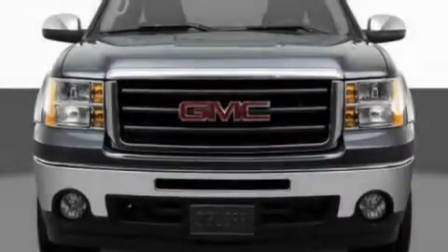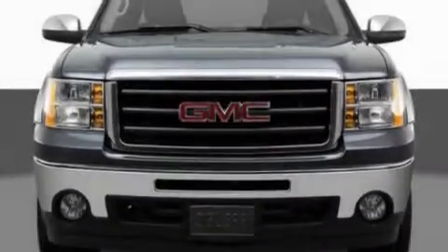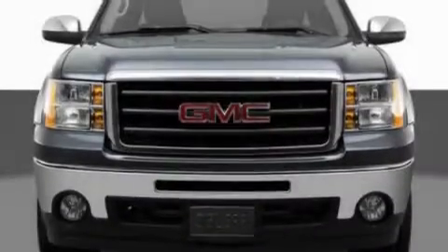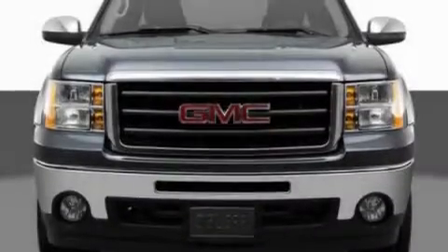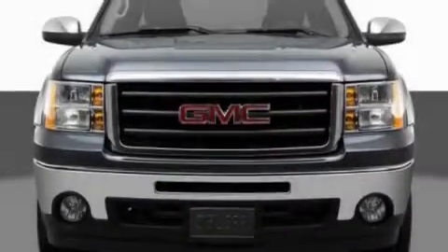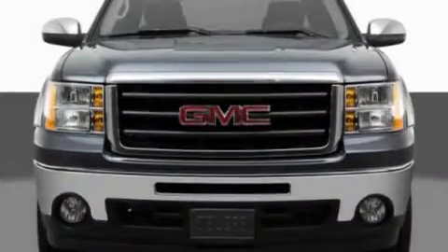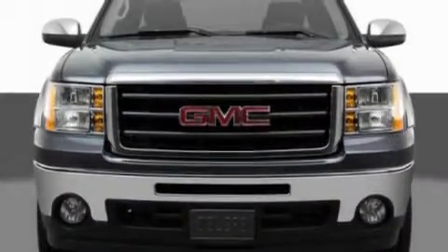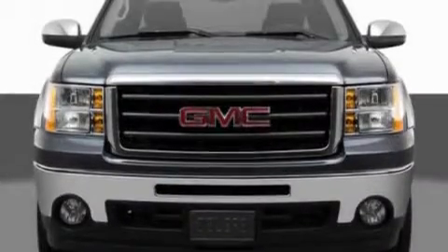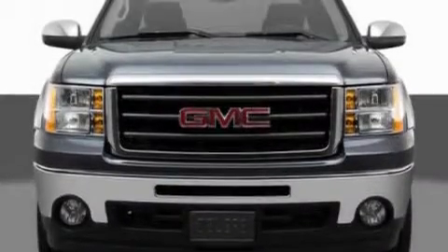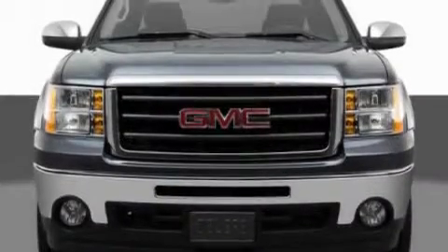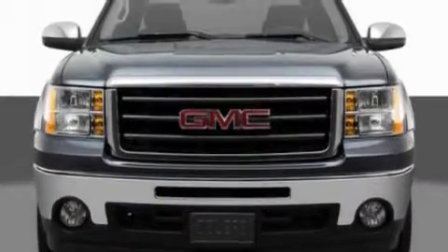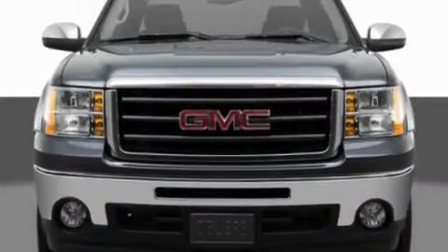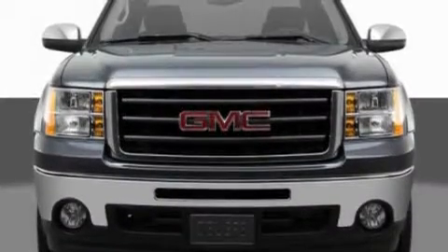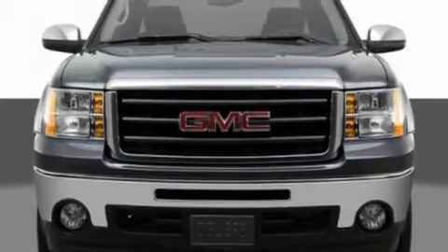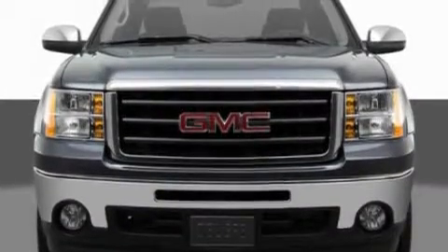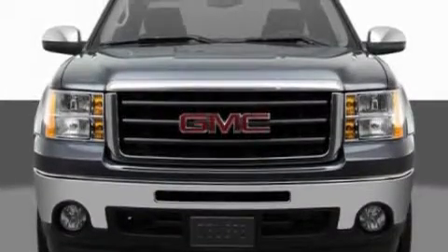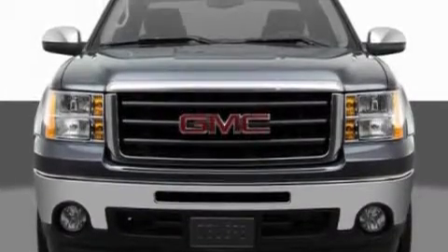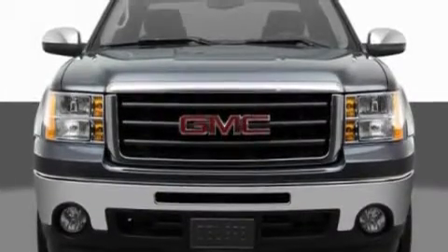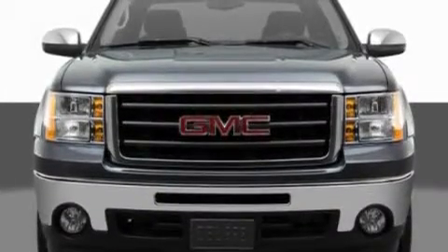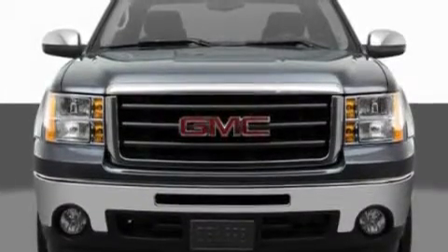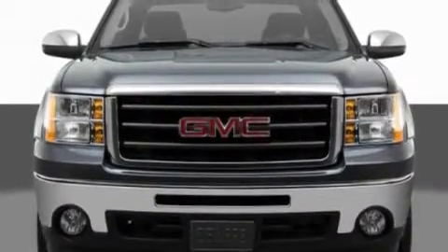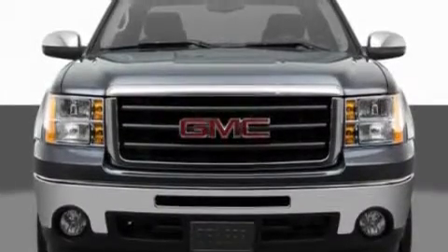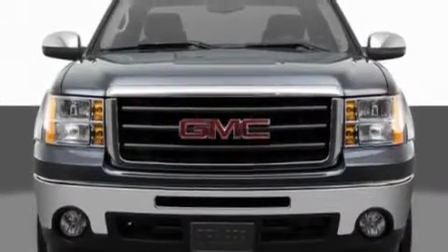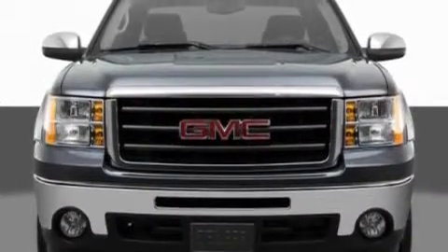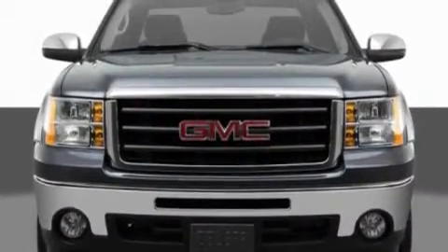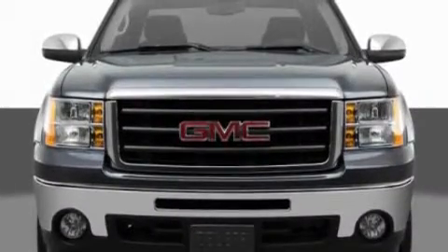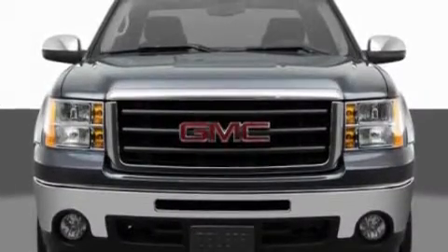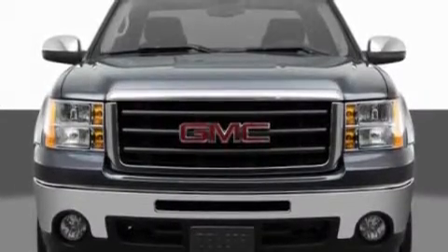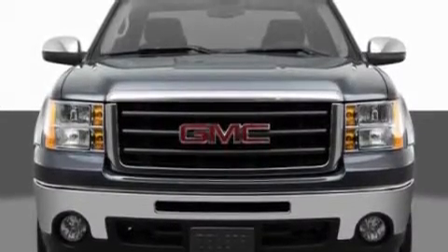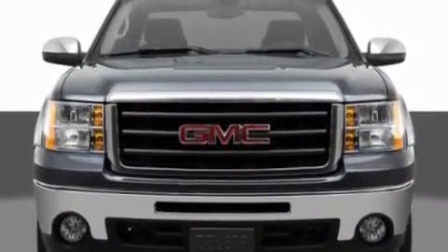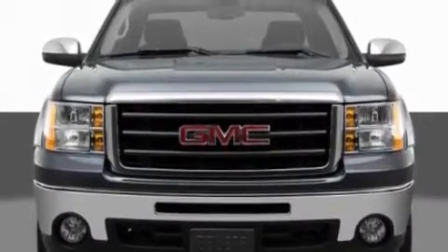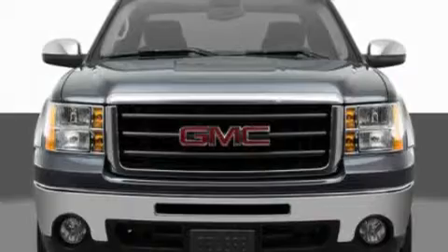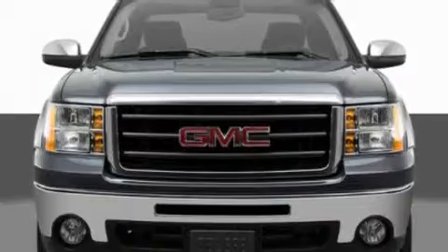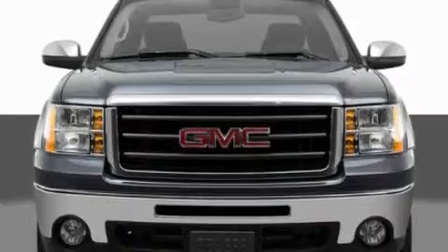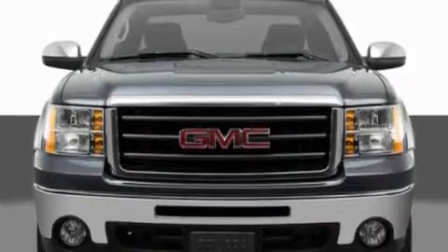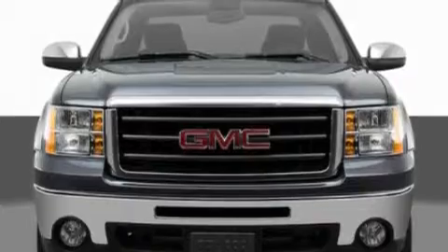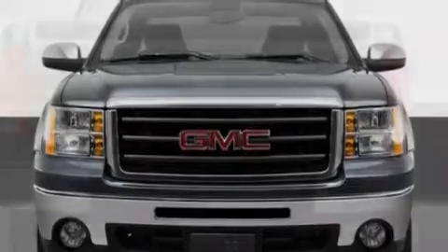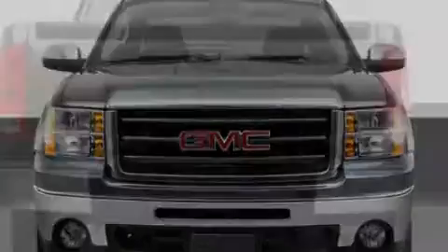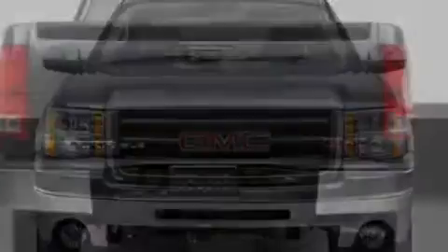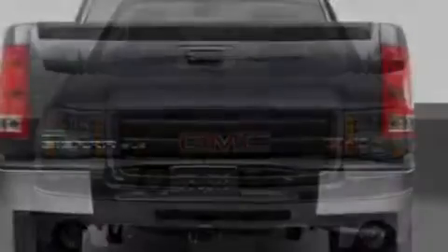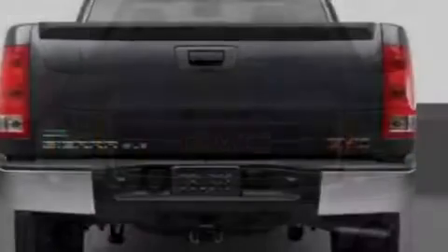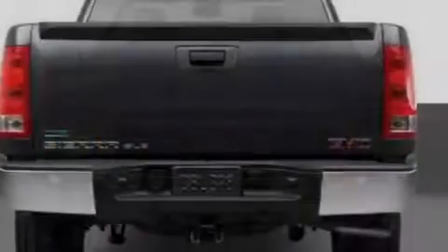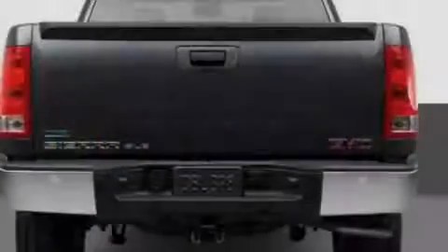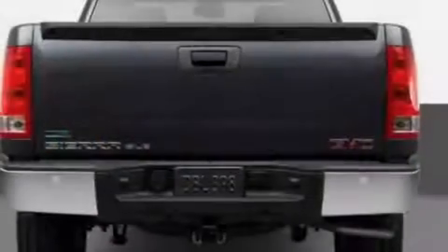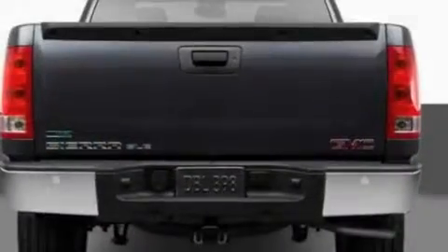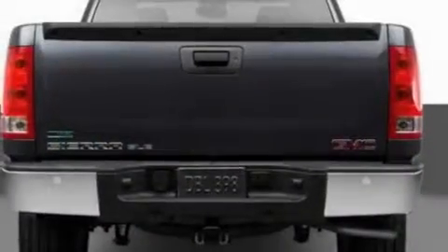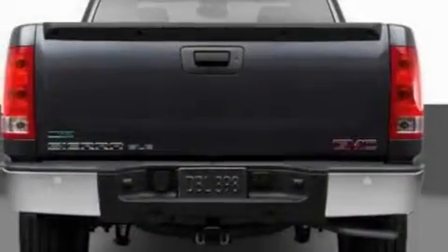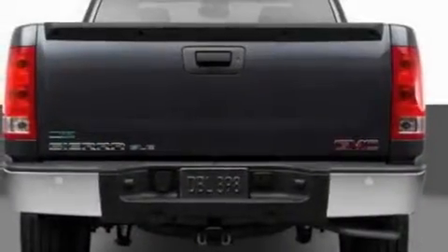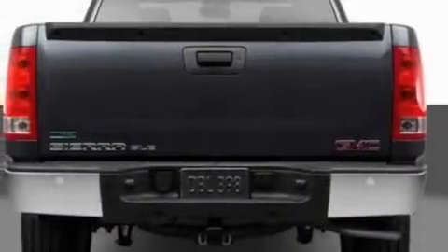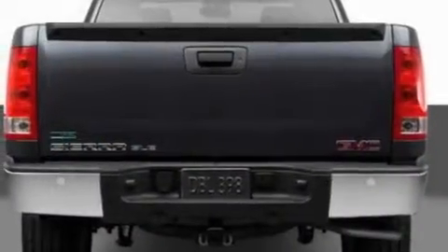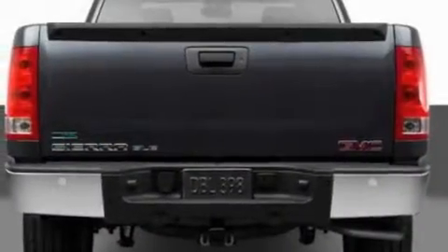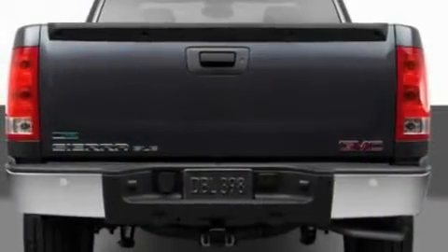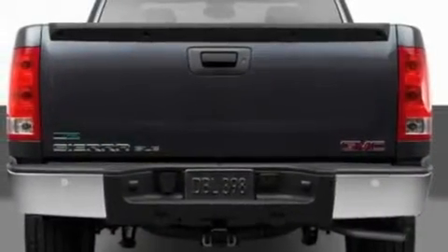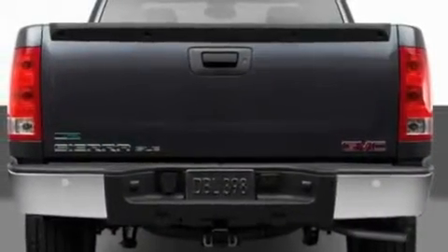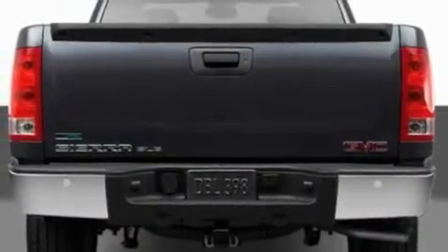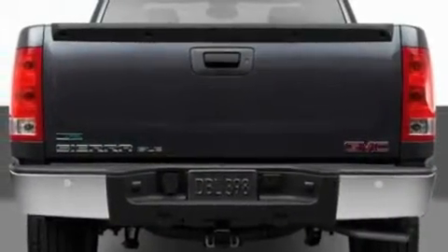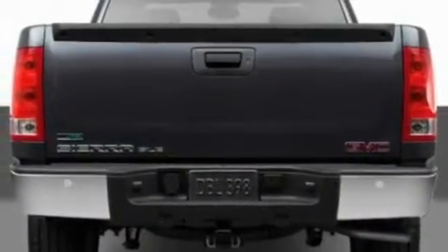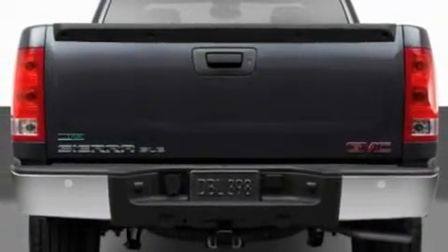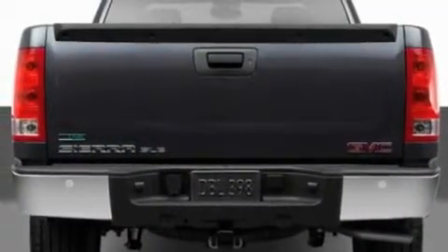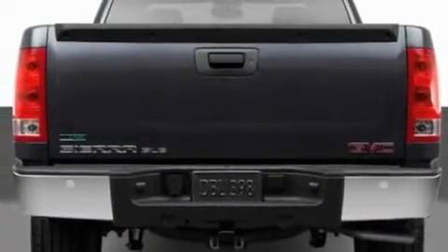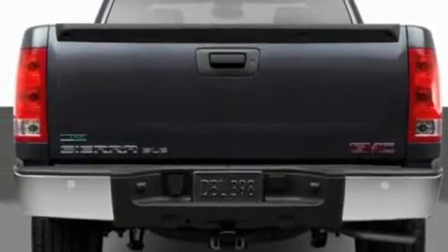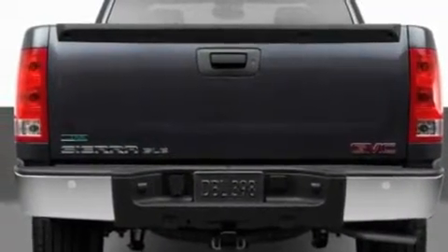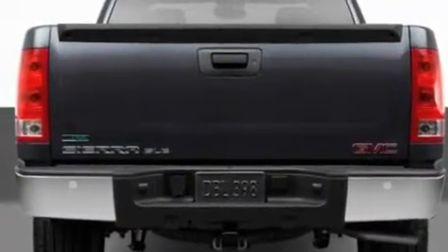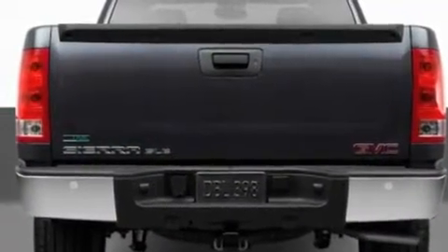Additional features include active fuel management, chrome wheels, a low-tire pressure indicator, dampened tailgate assist, and satellite radio.